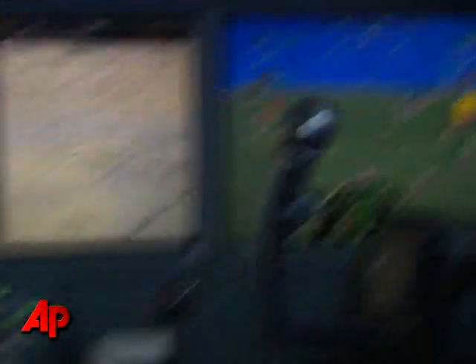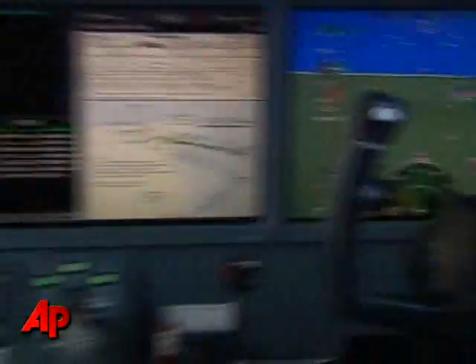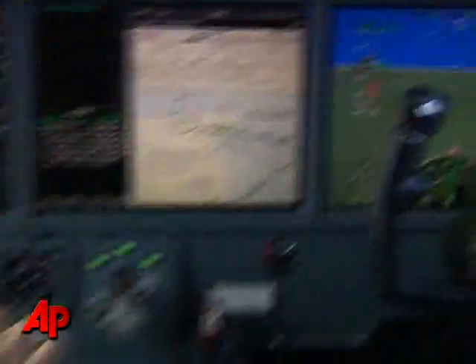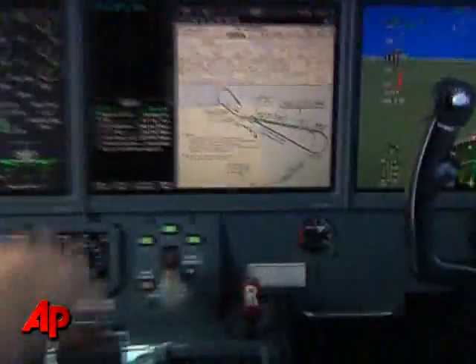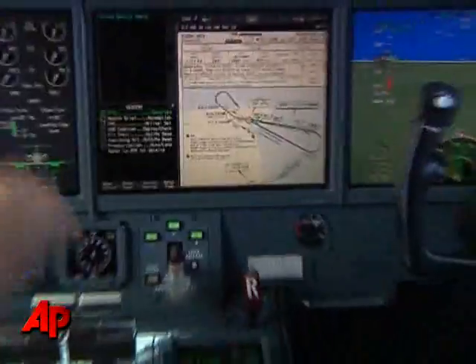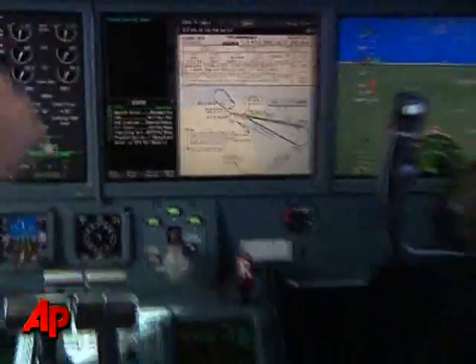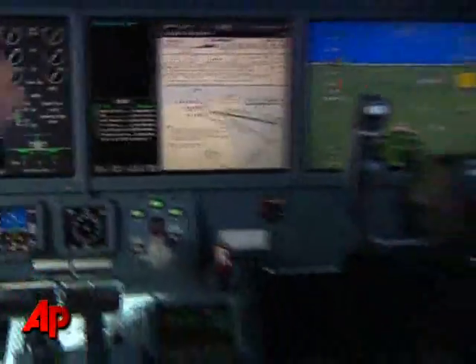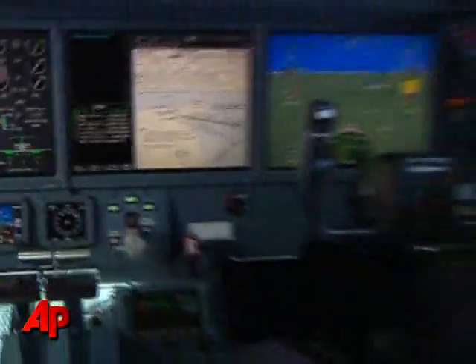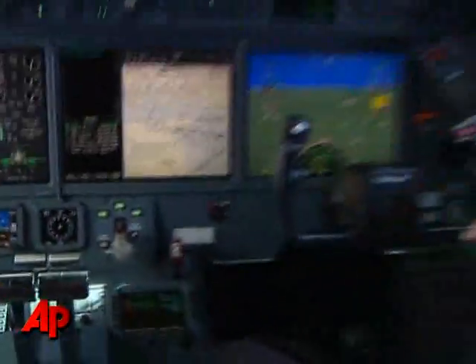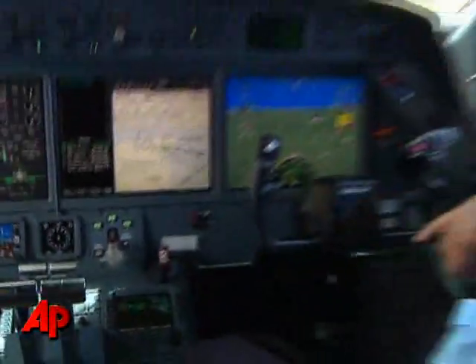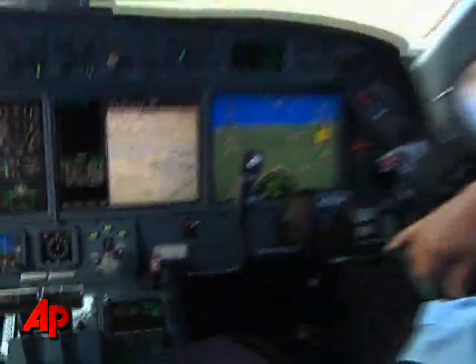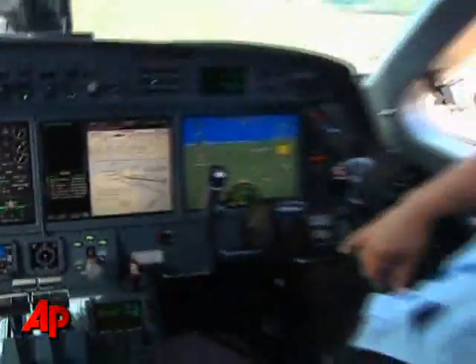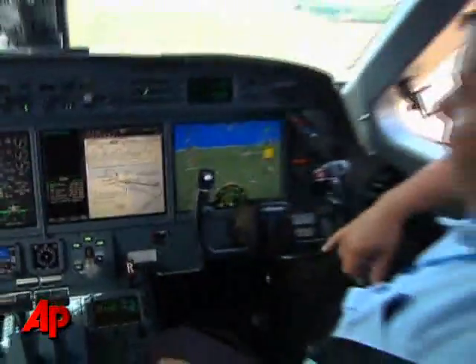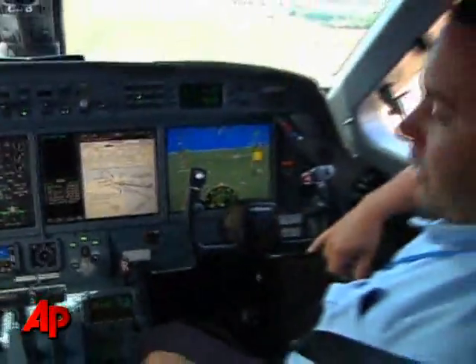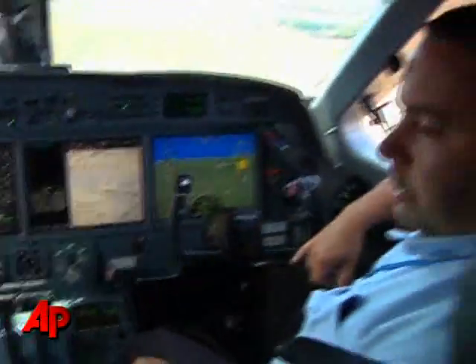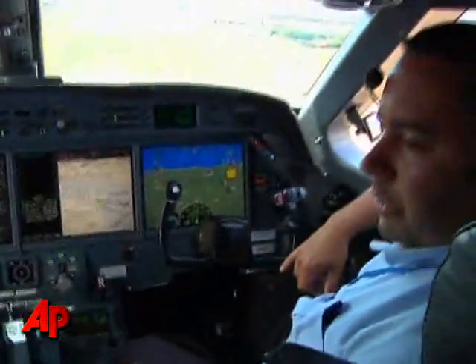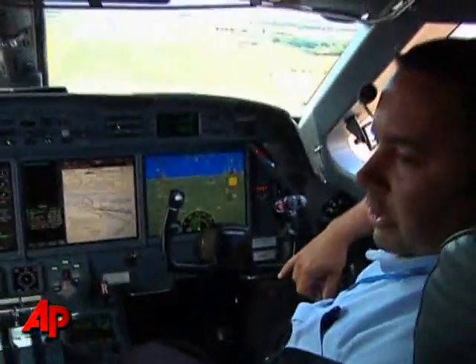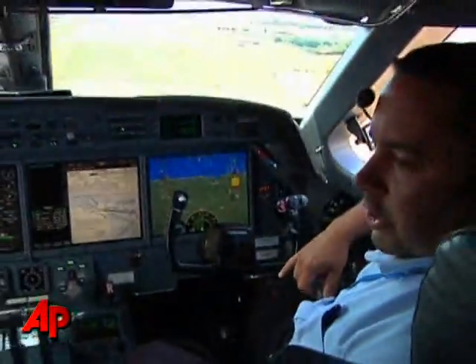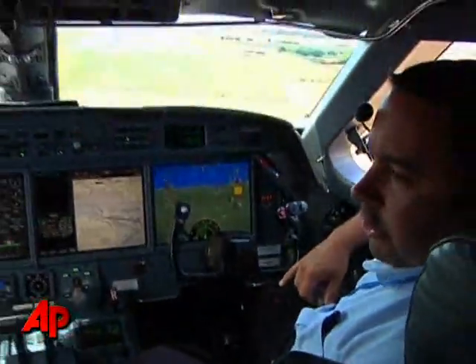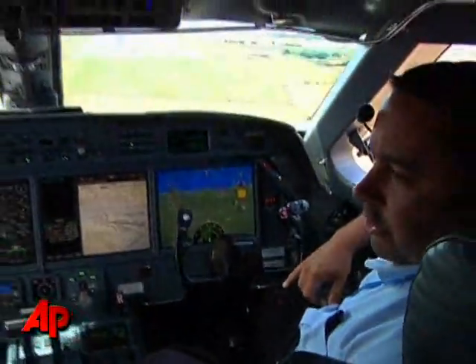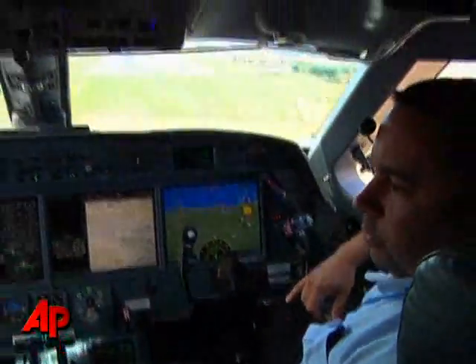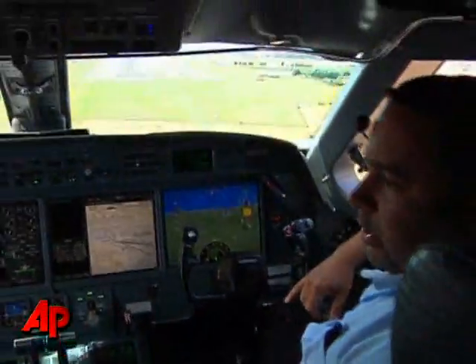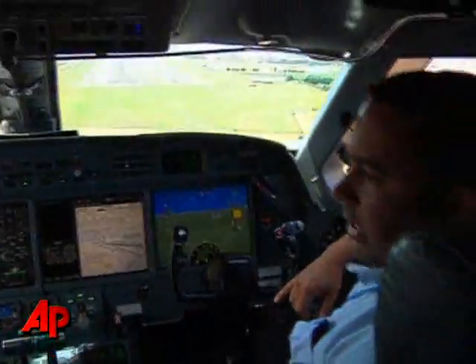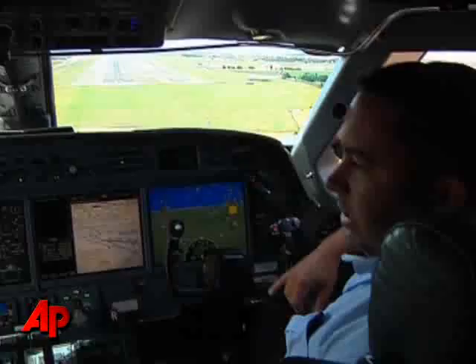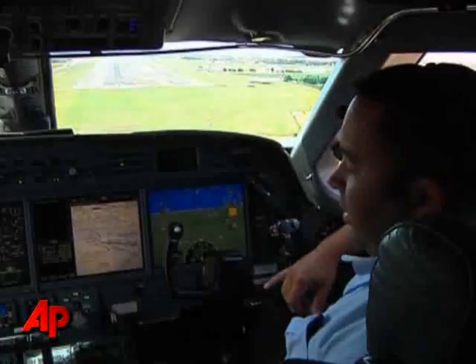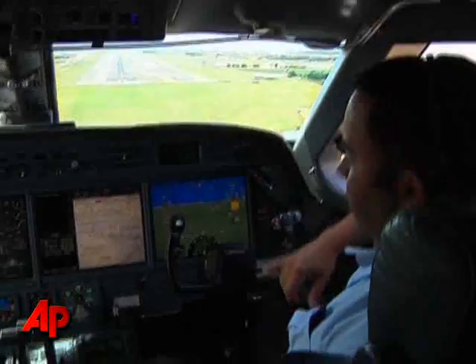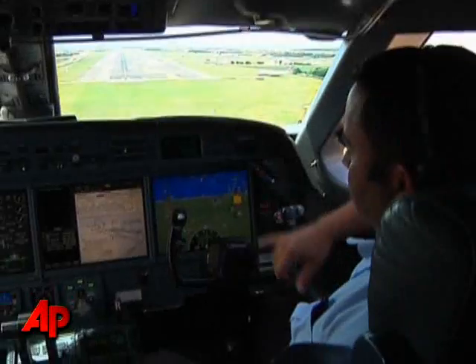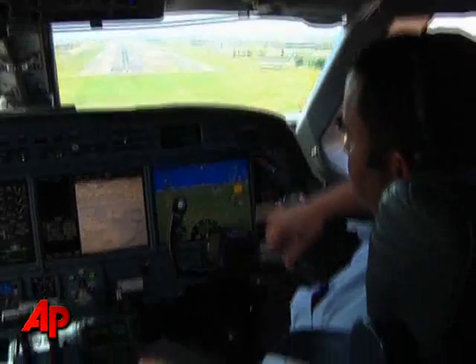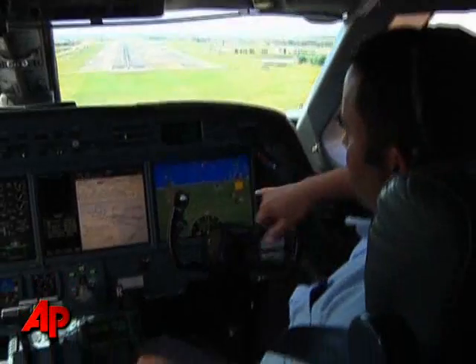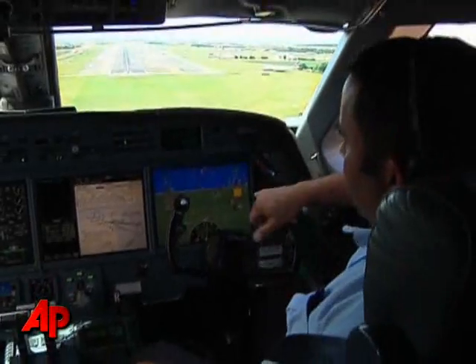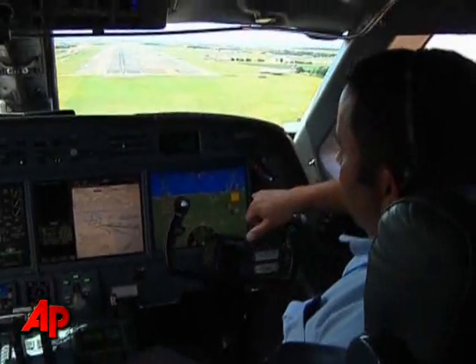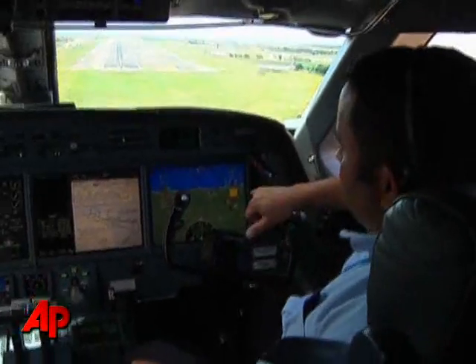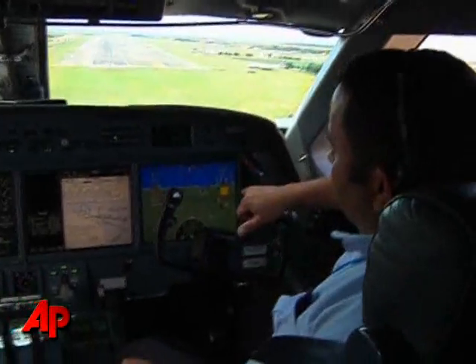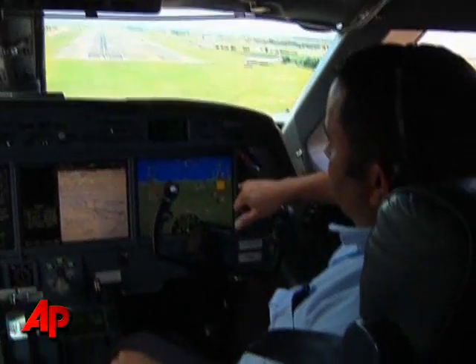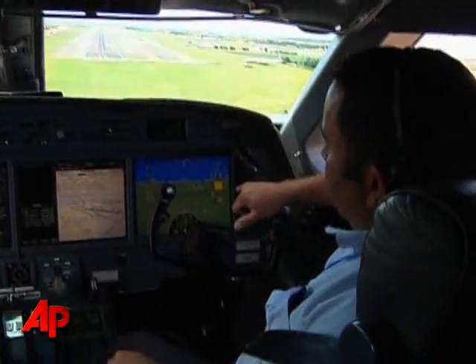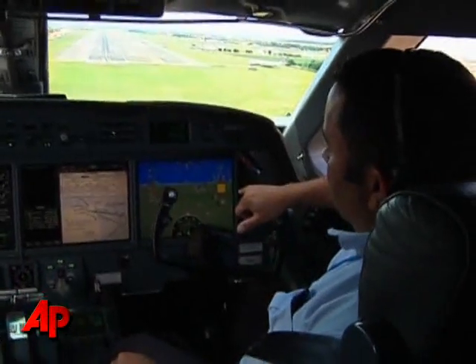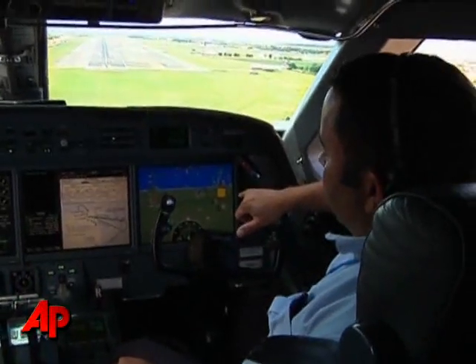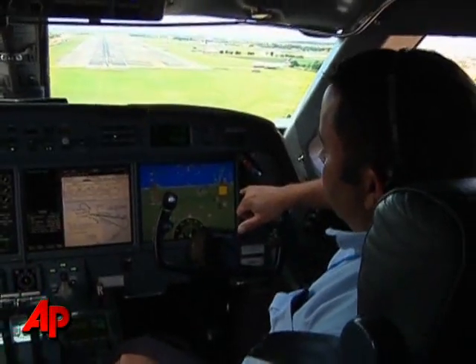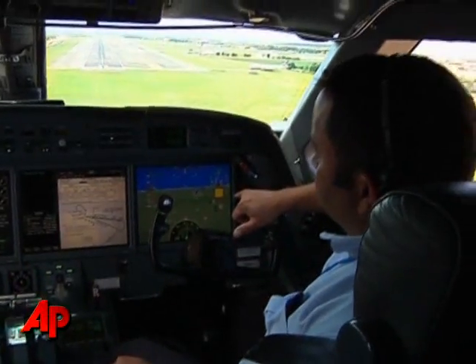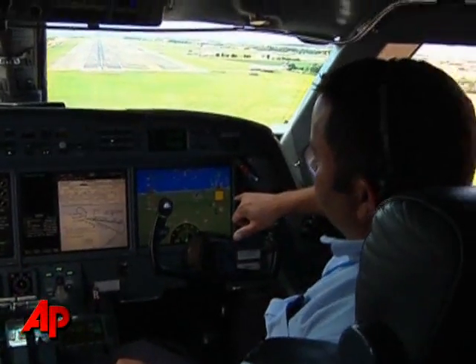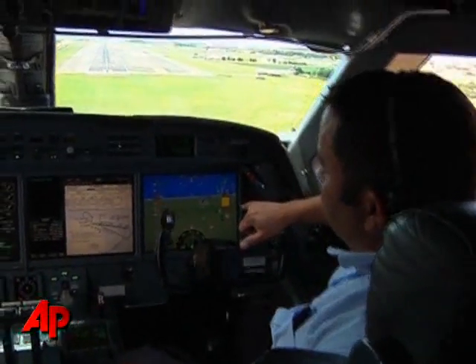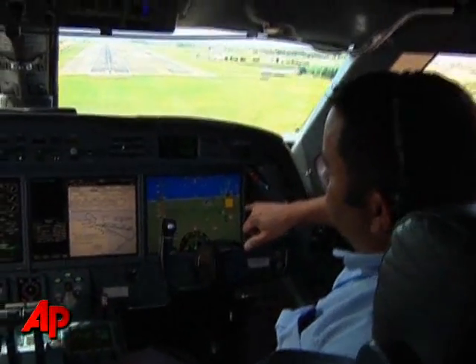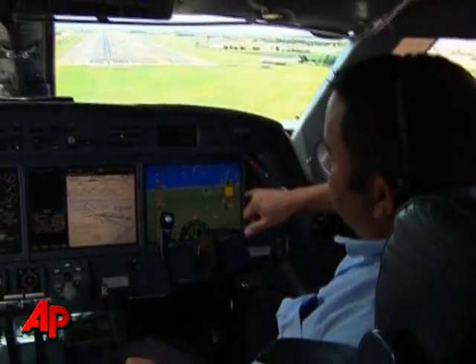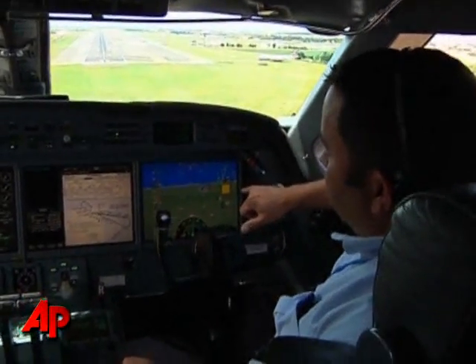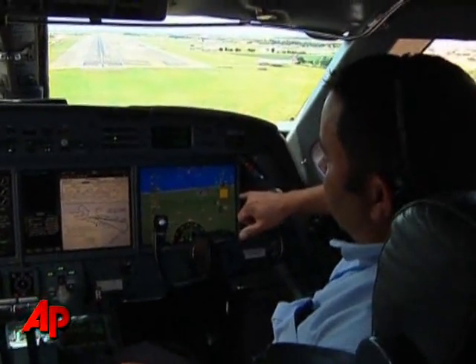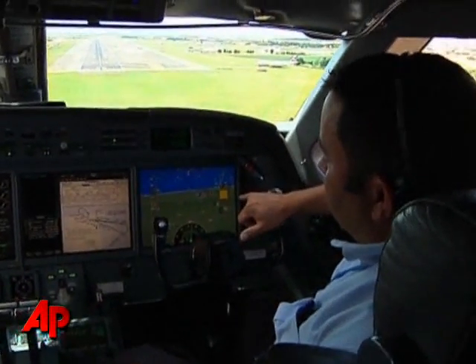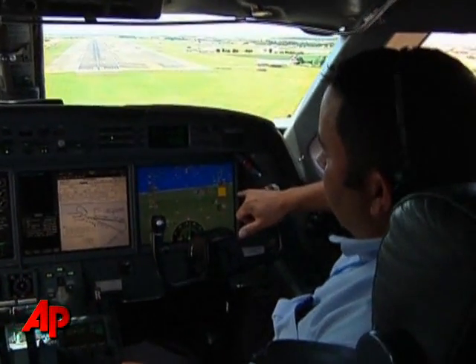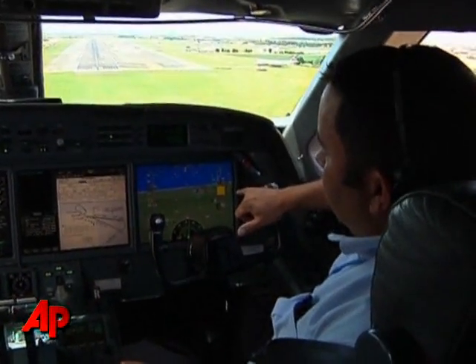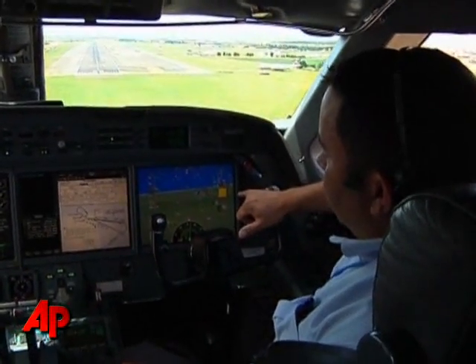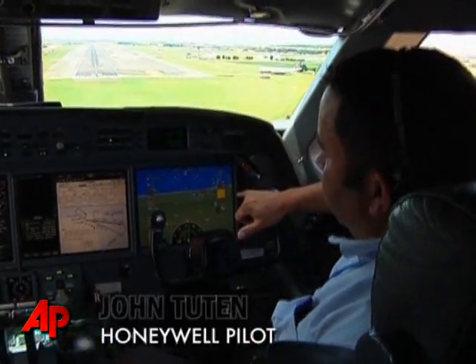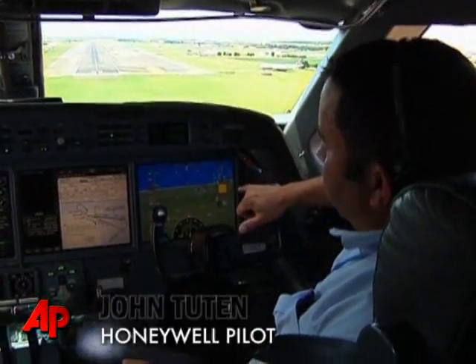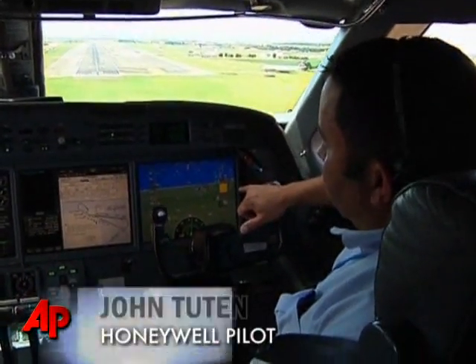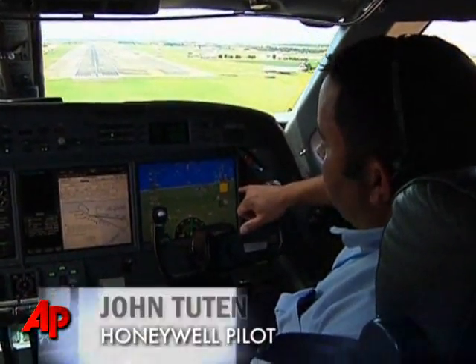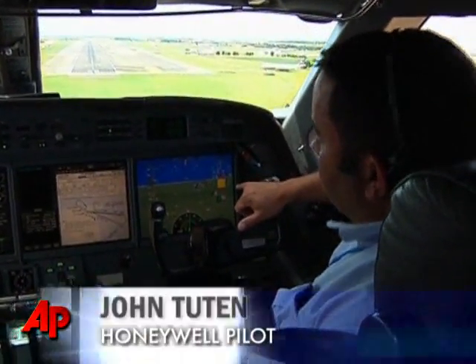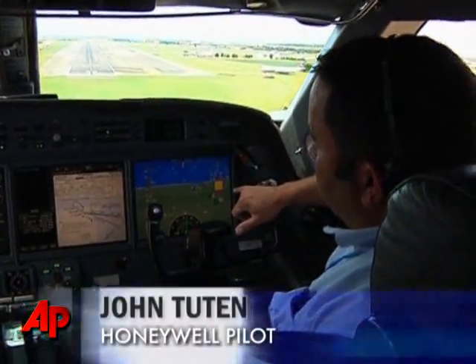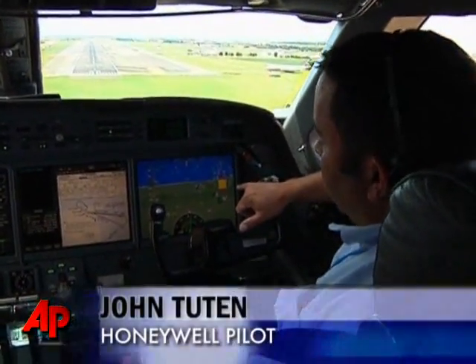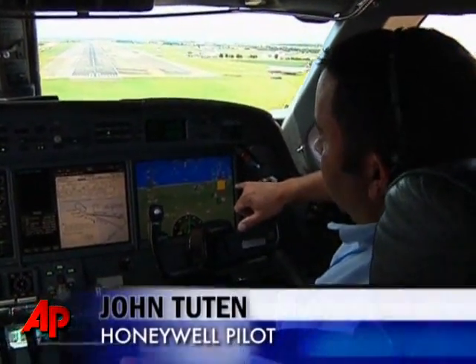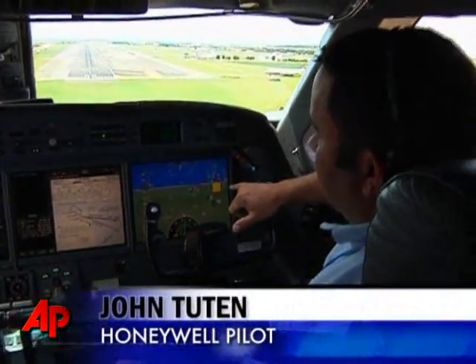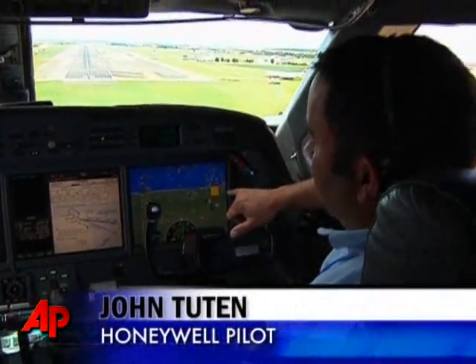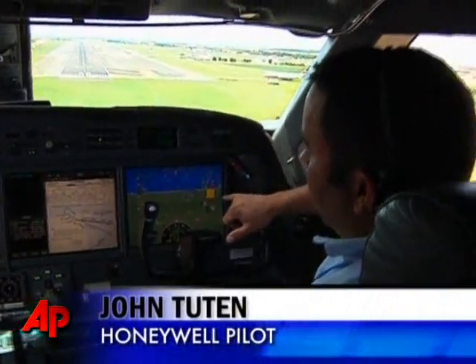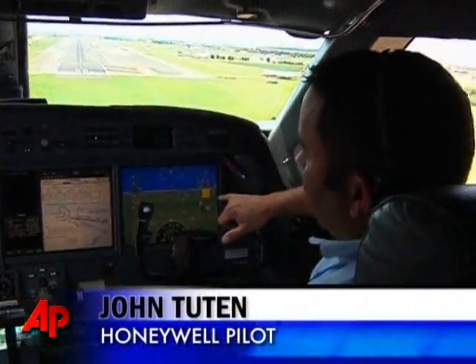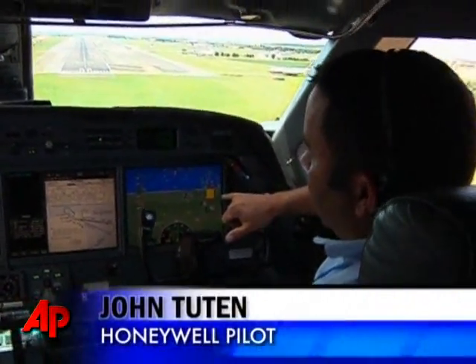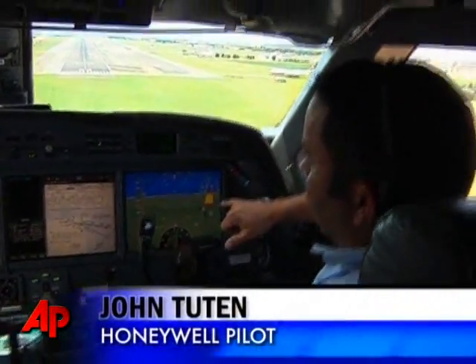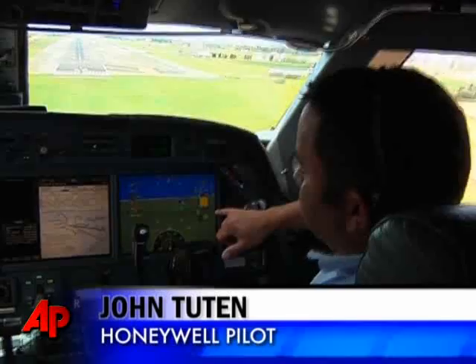Pilot John Tootin explains how the new system would show the runway despite the conditions. If you're coming in to land in low visibility or in wind, the runway display gives you an indication of exactly where the runway is.